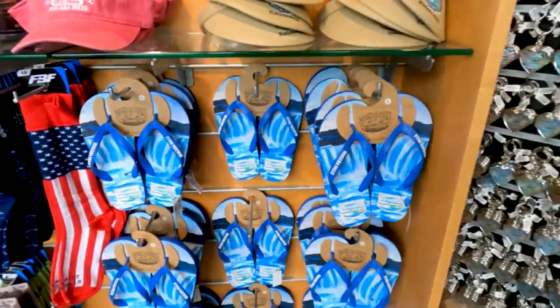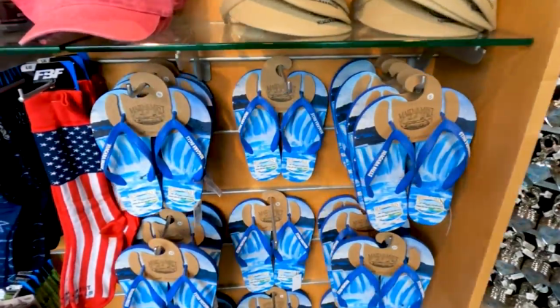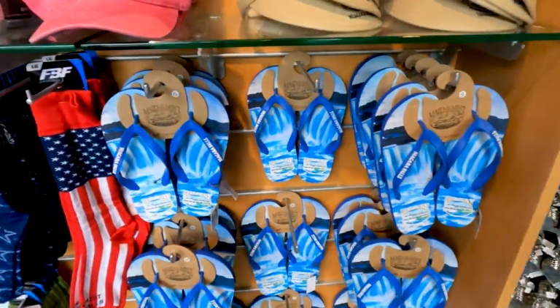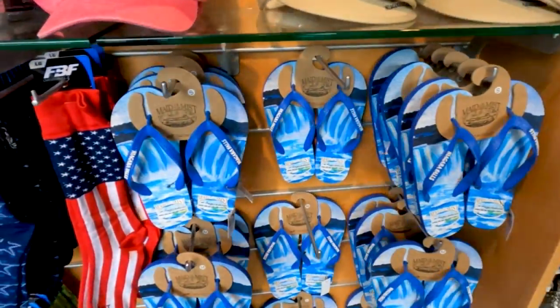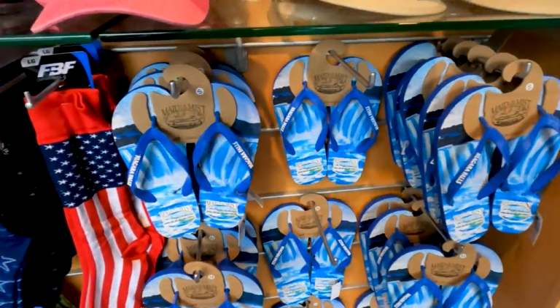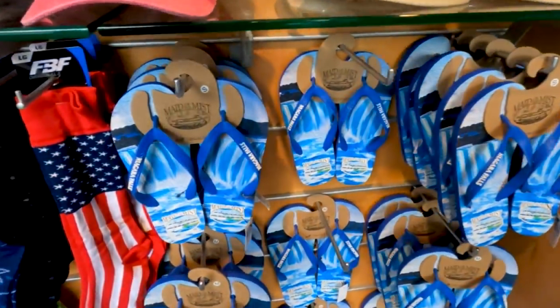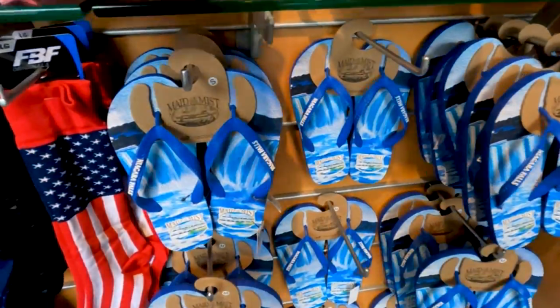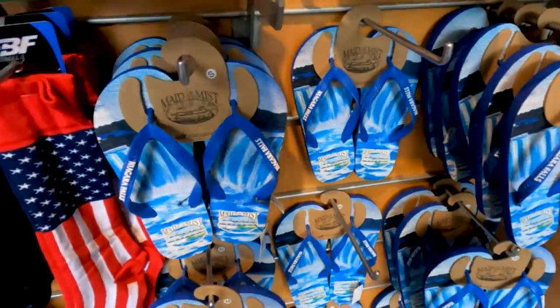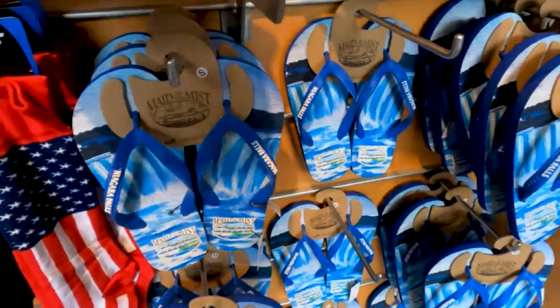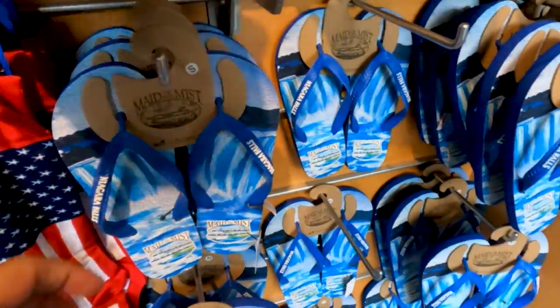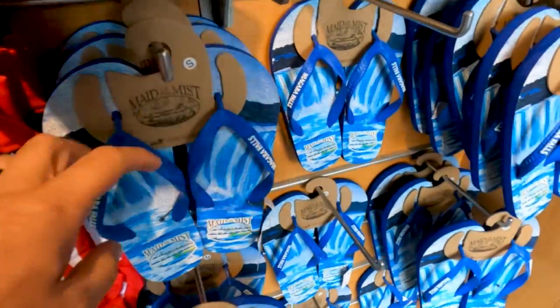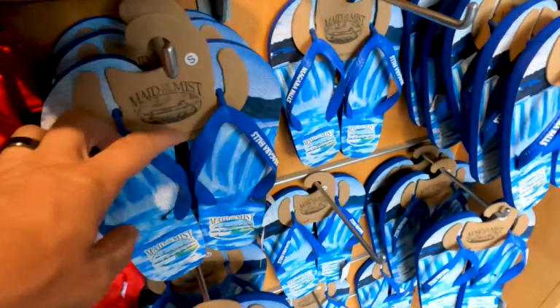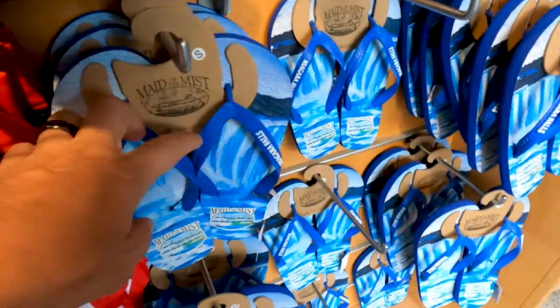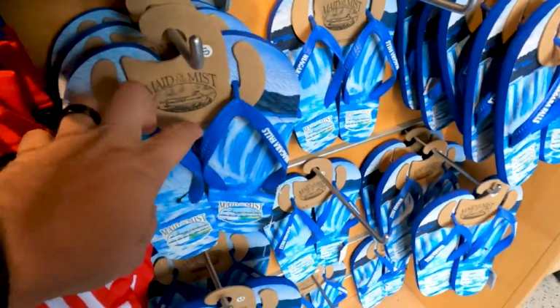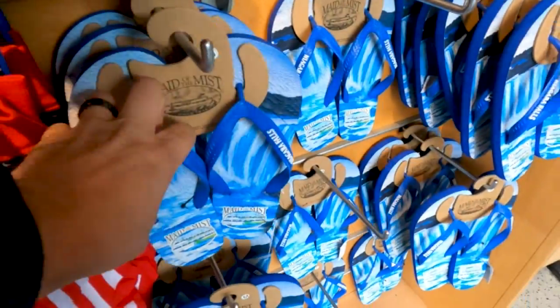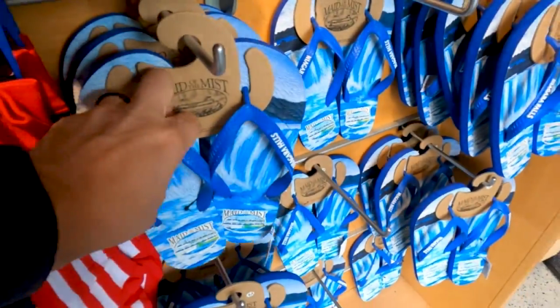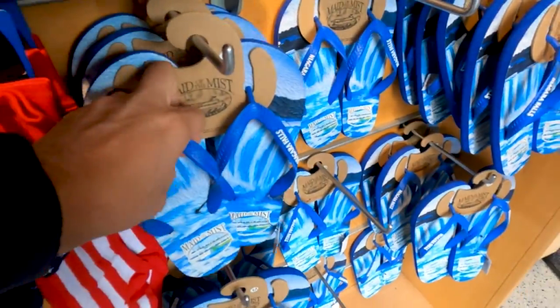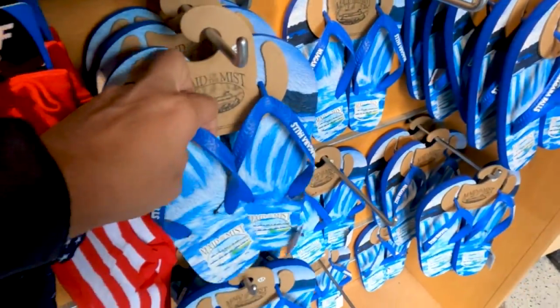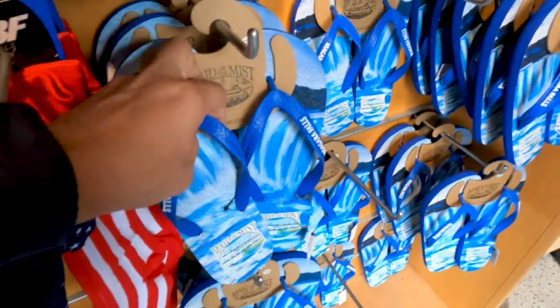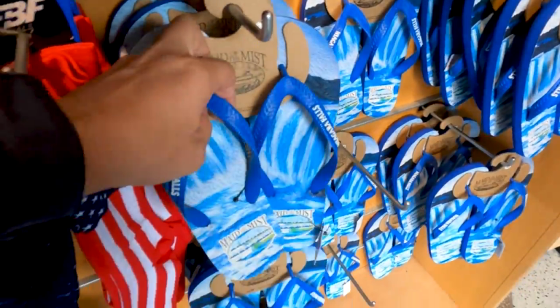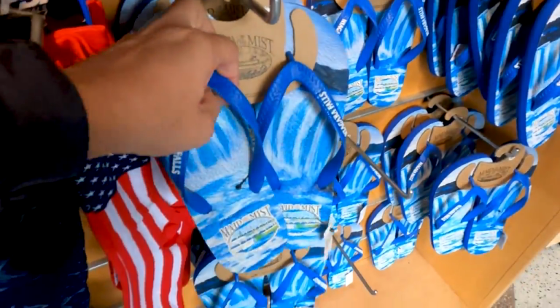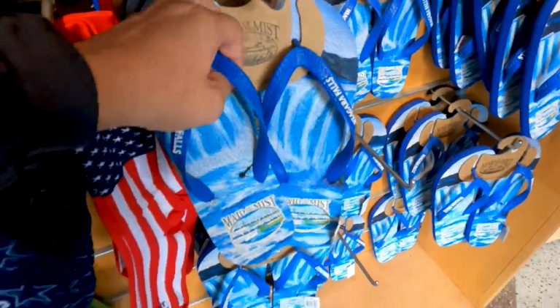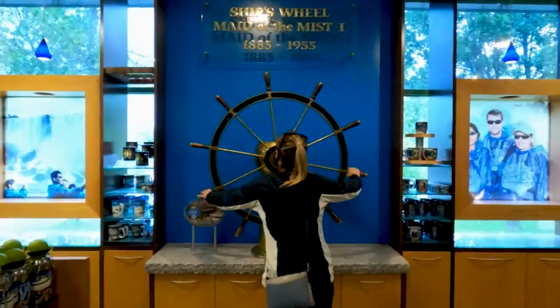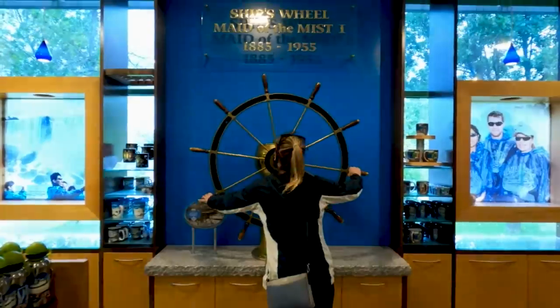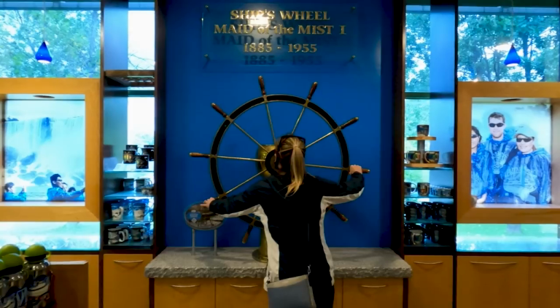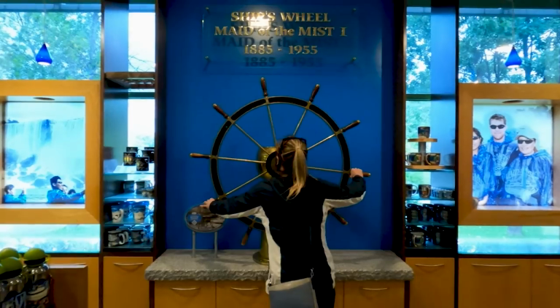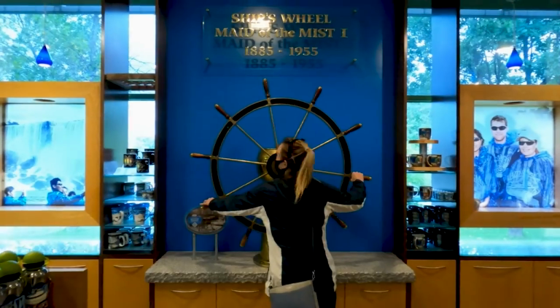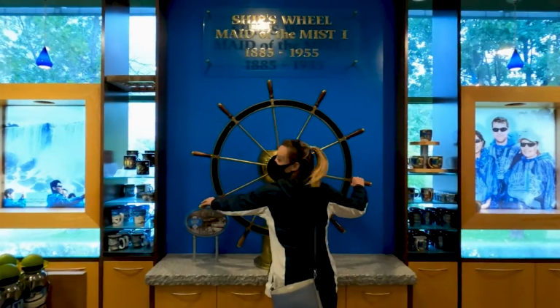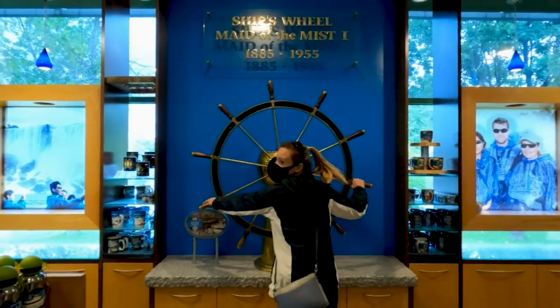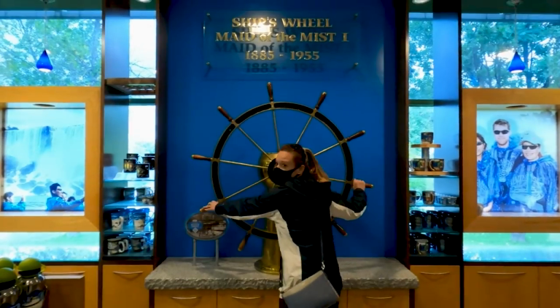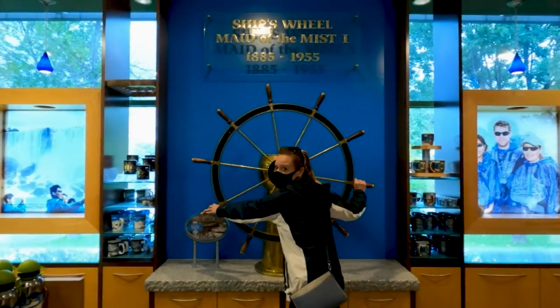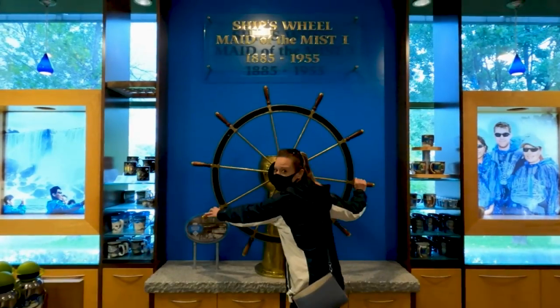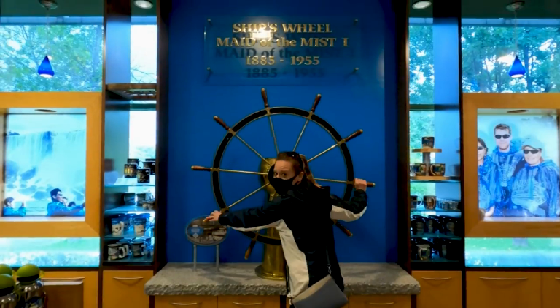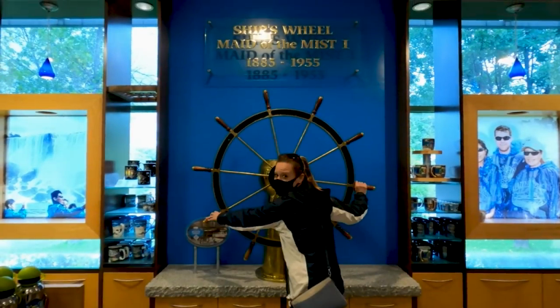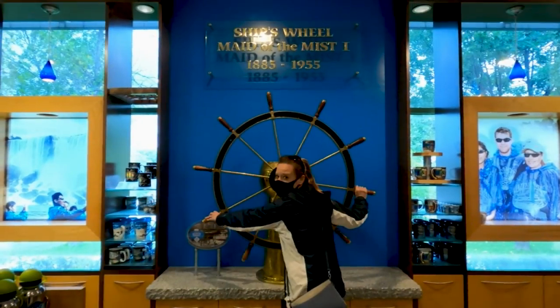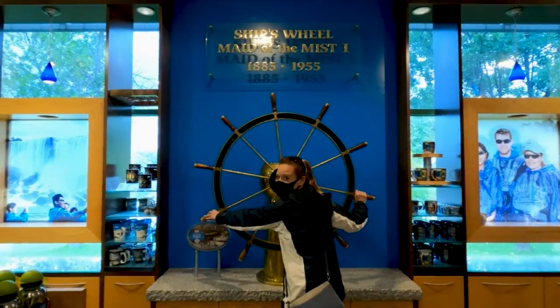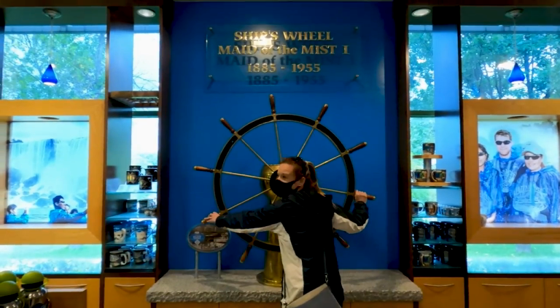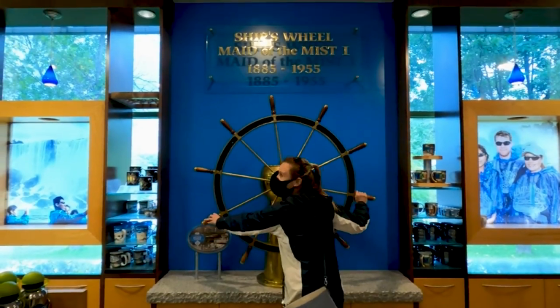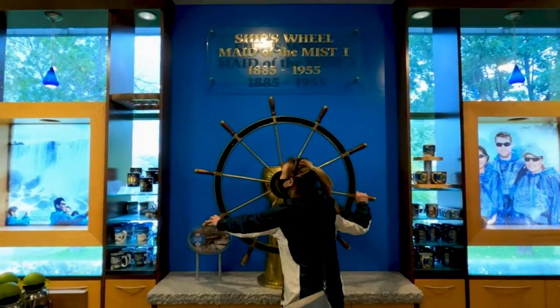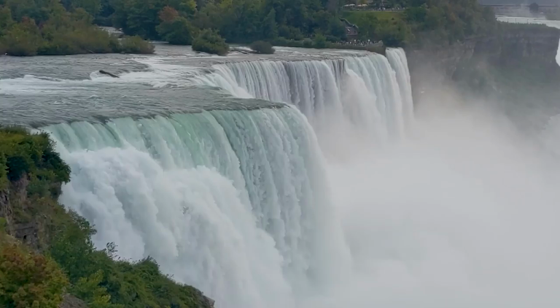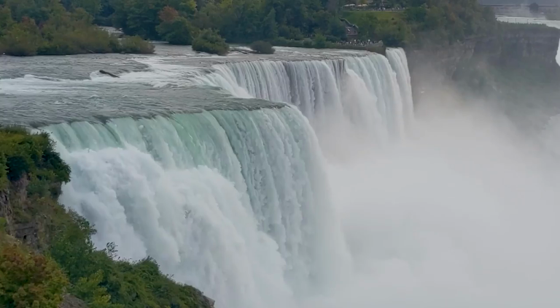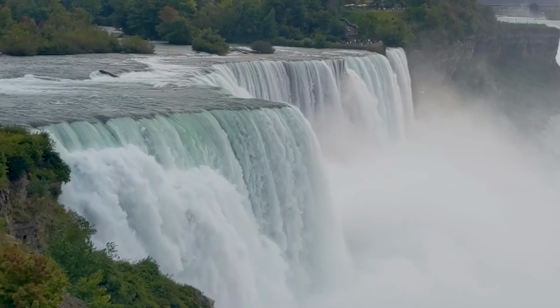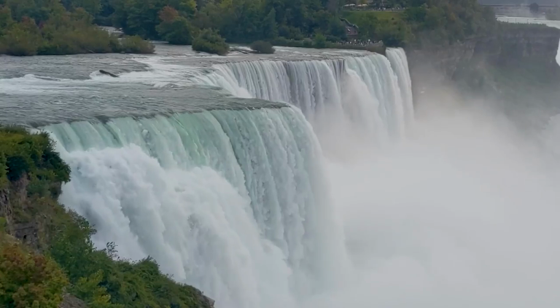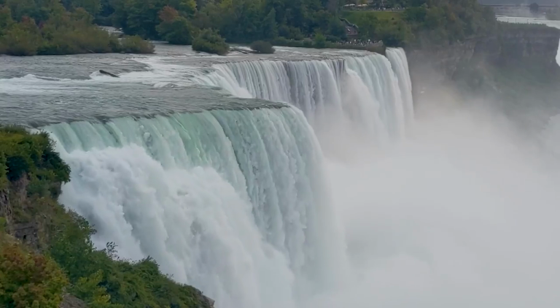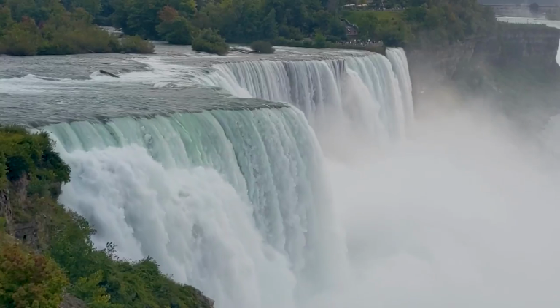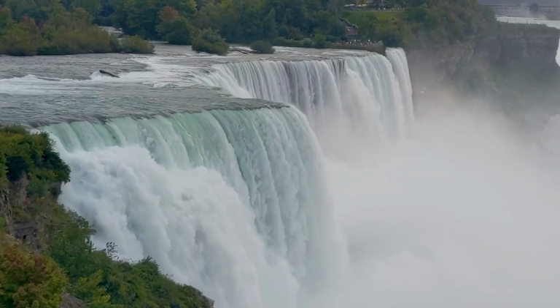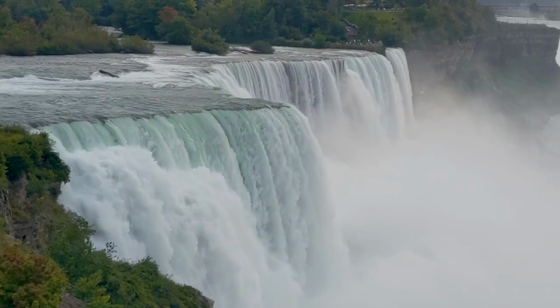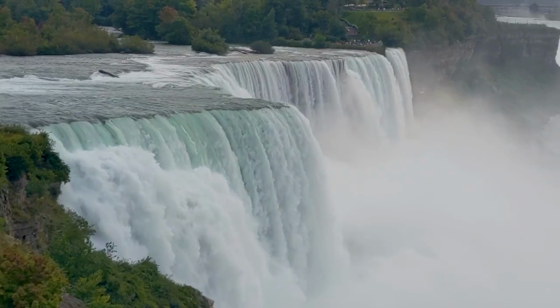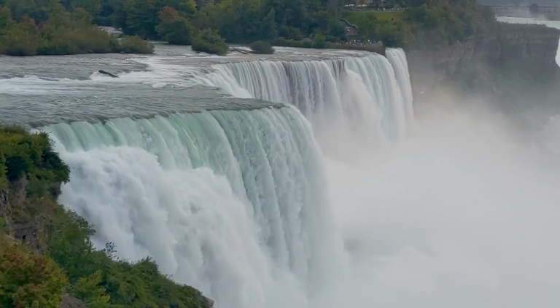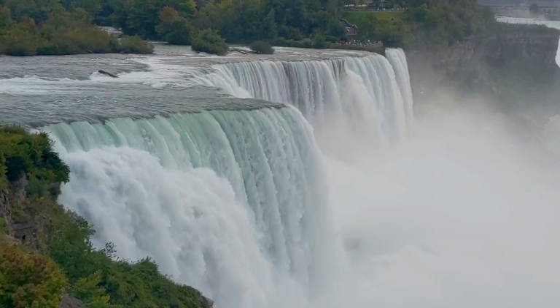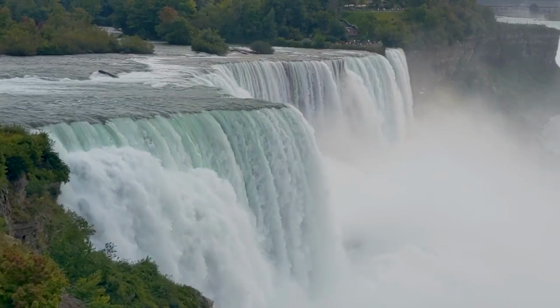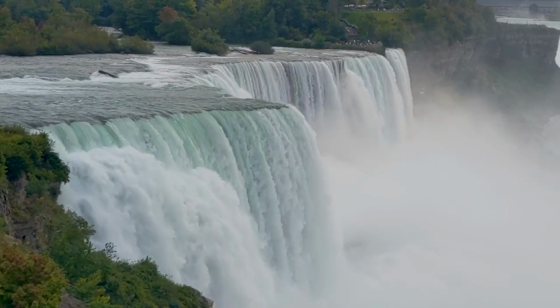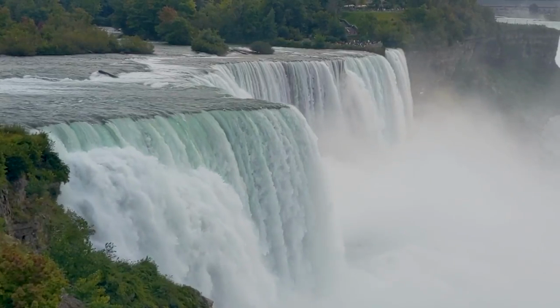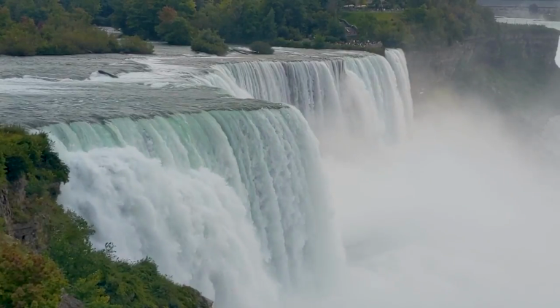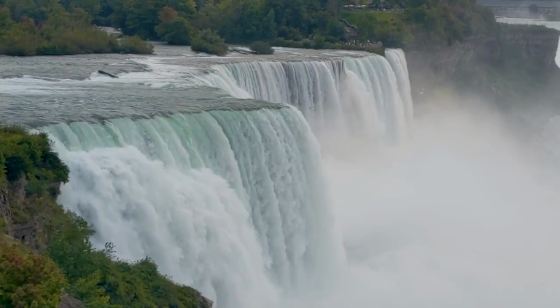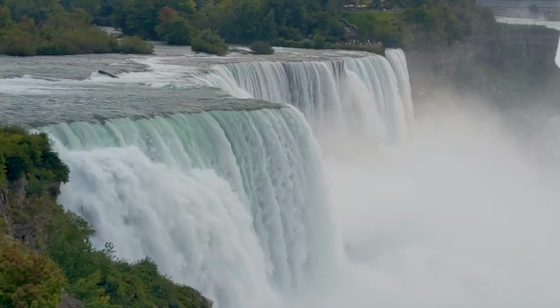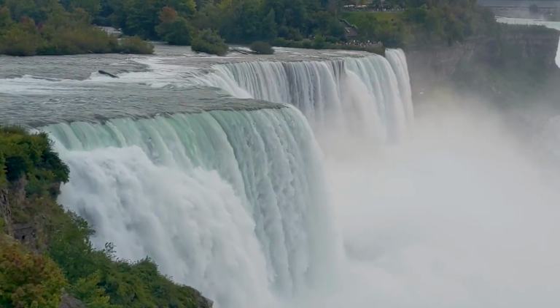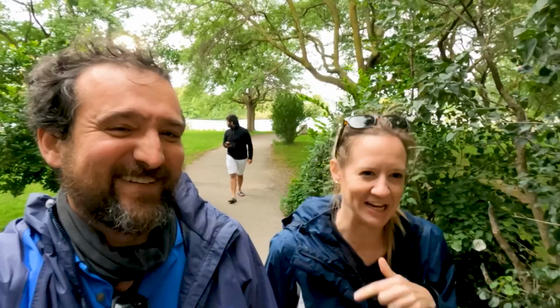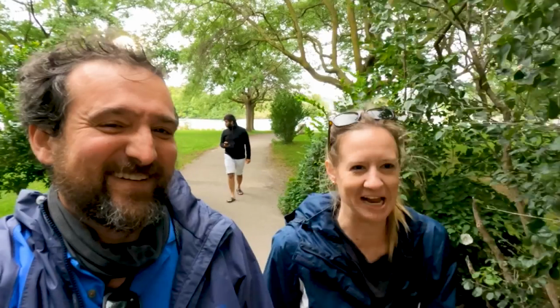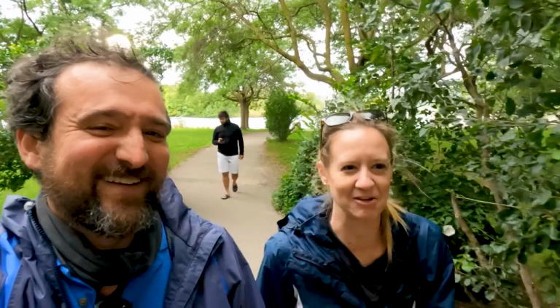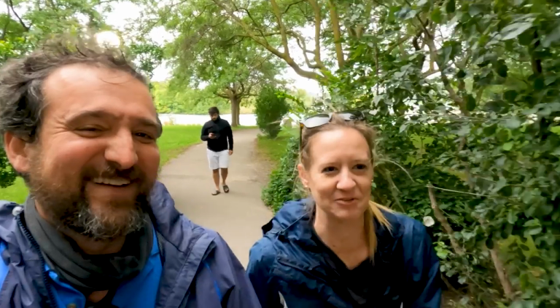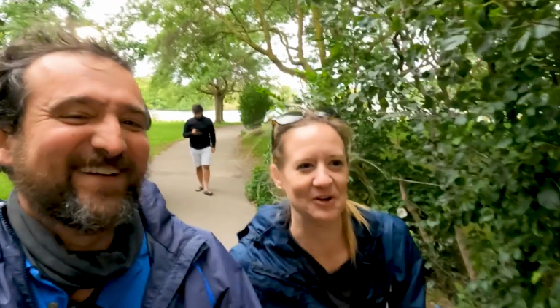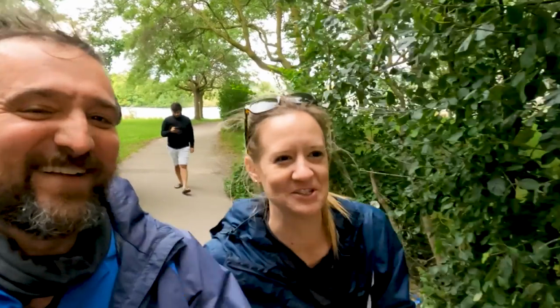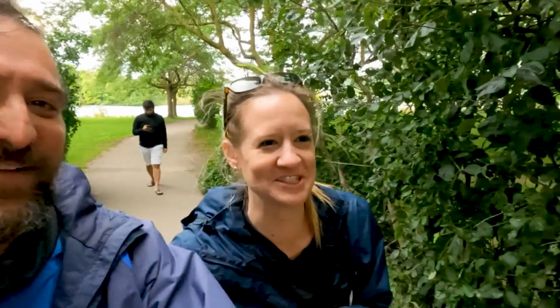I don't think my waterproof mascara could withstand the power of the water at Niagara Falls.